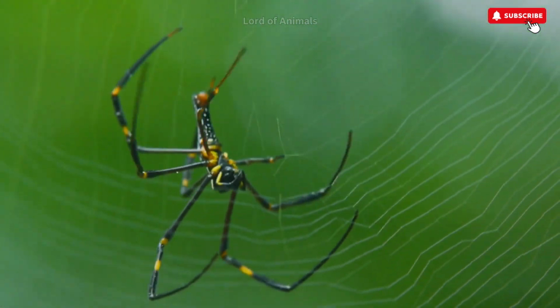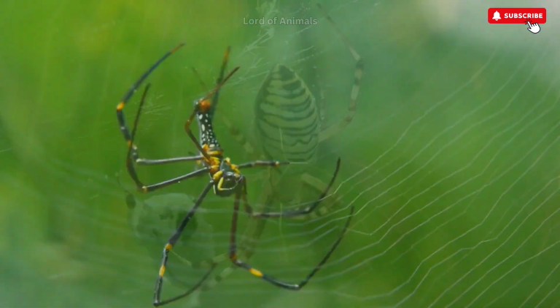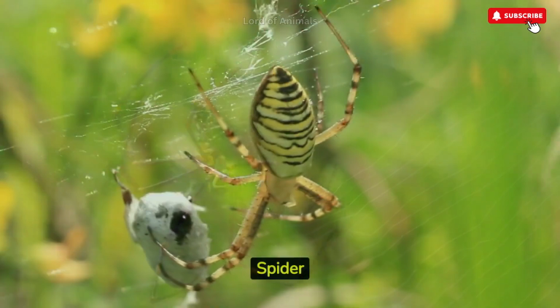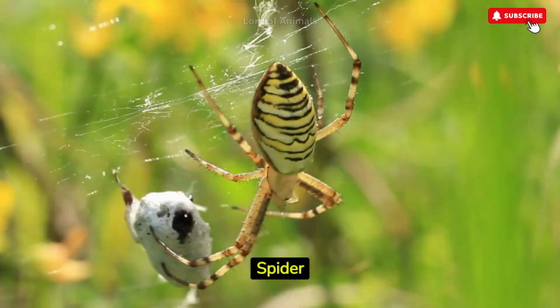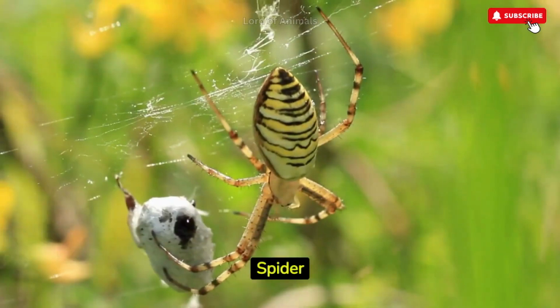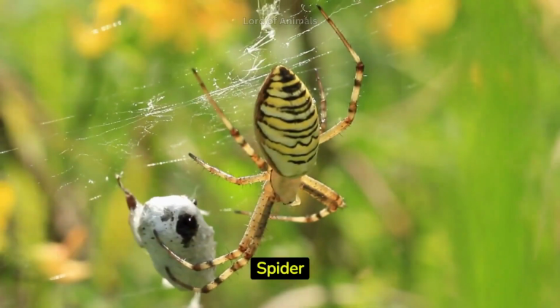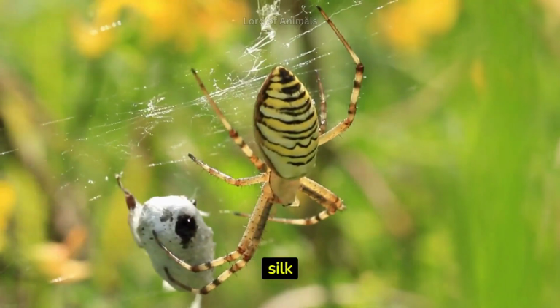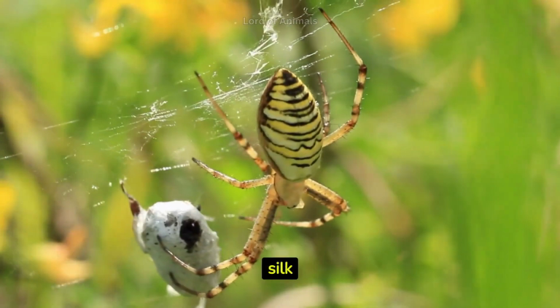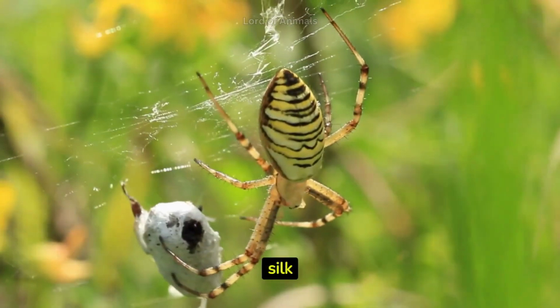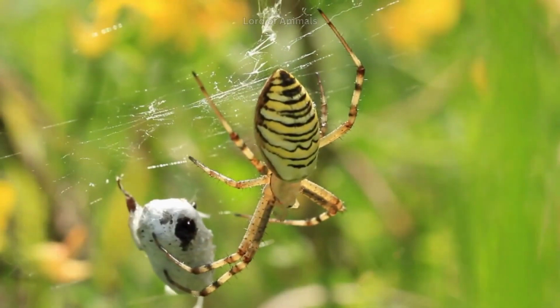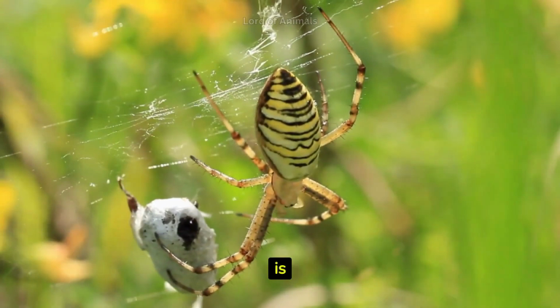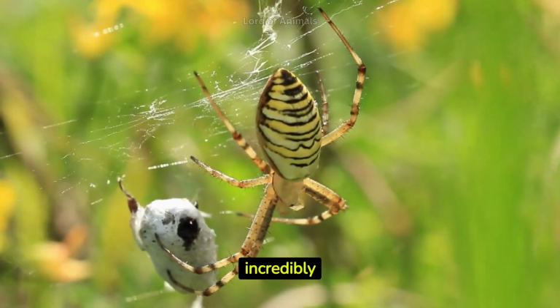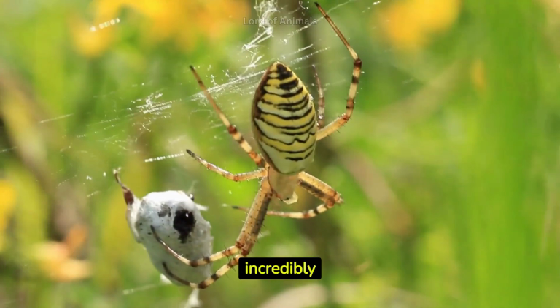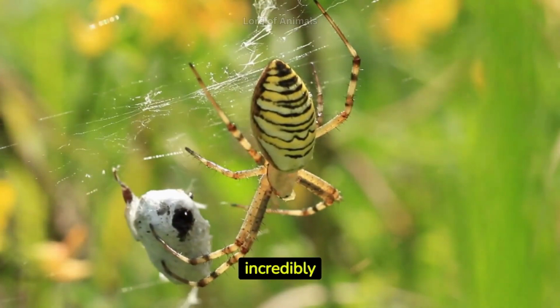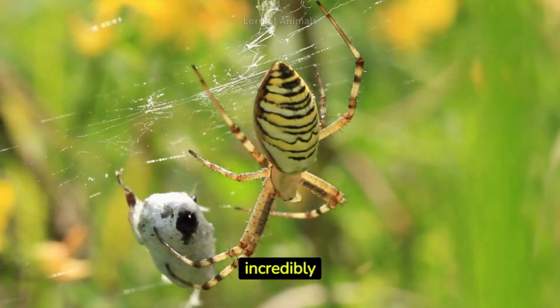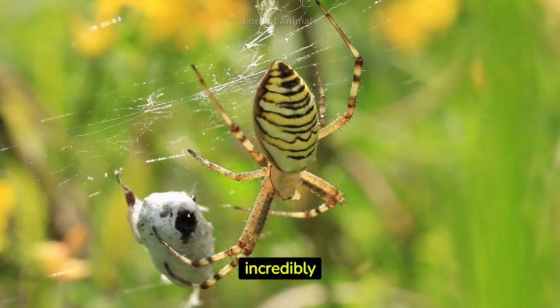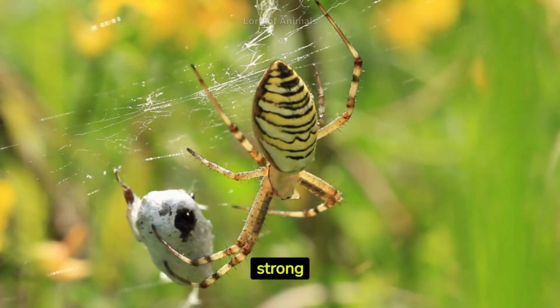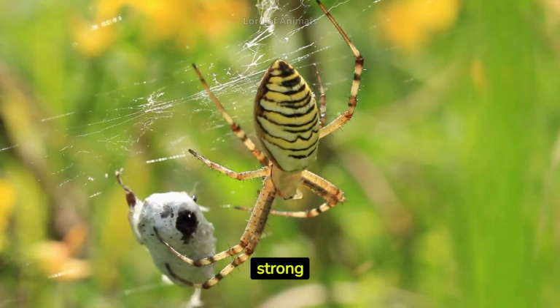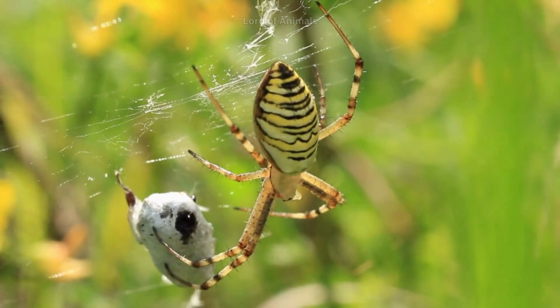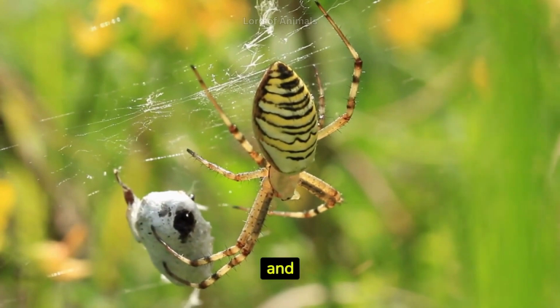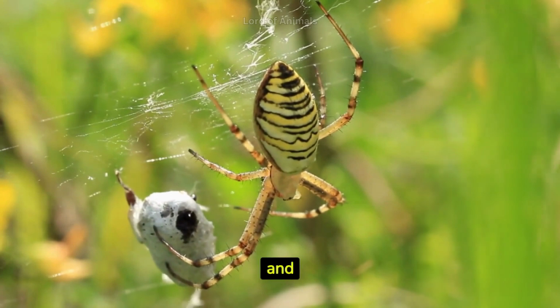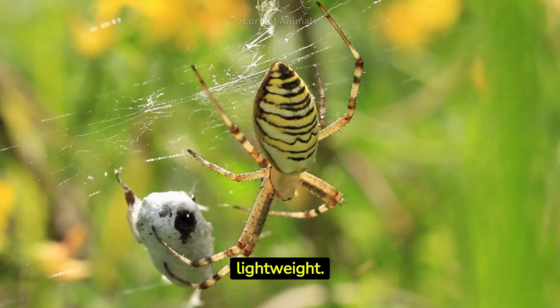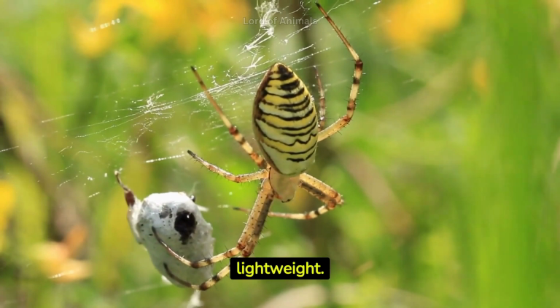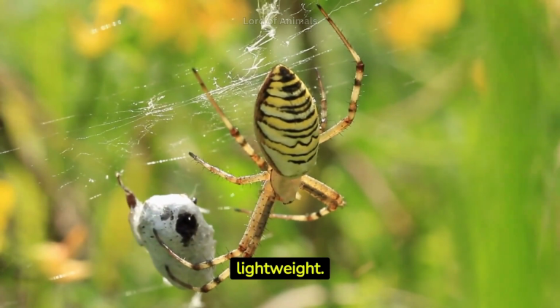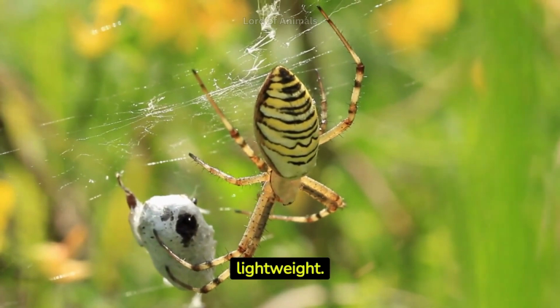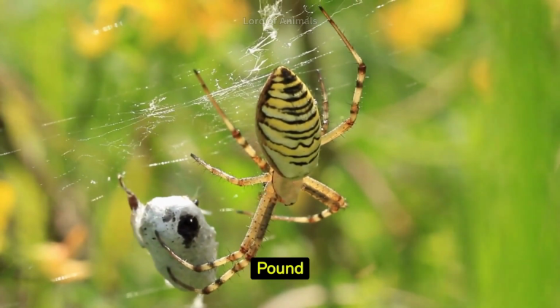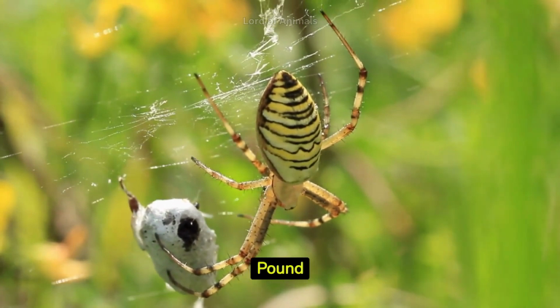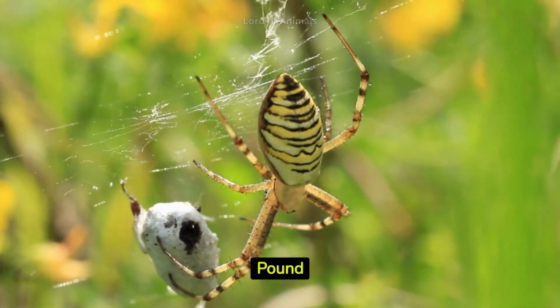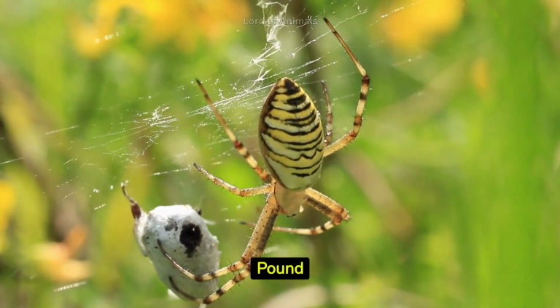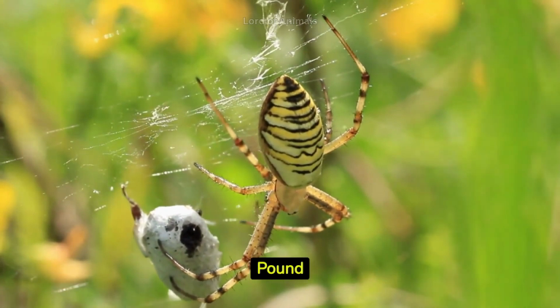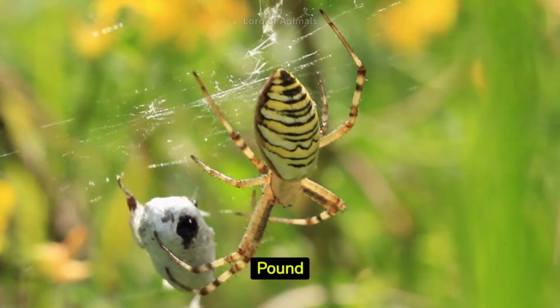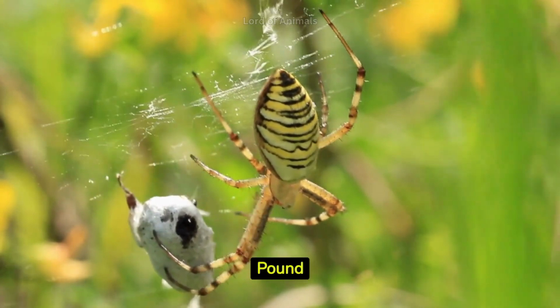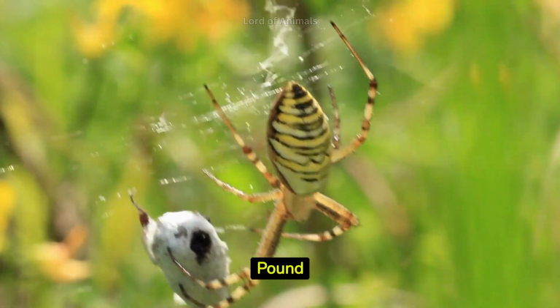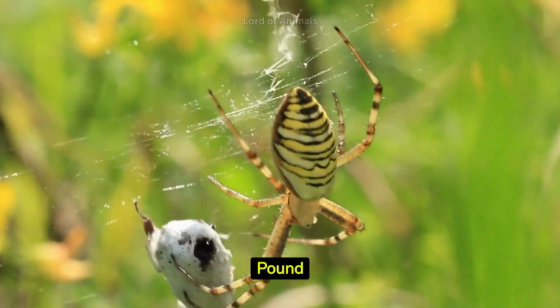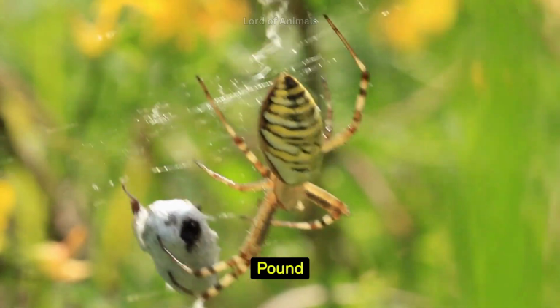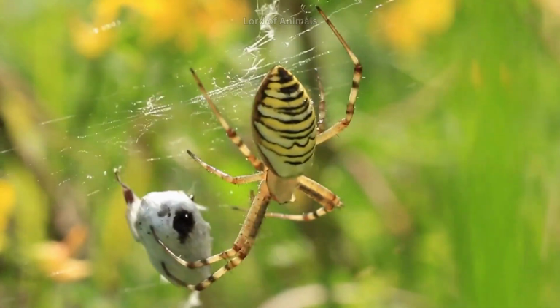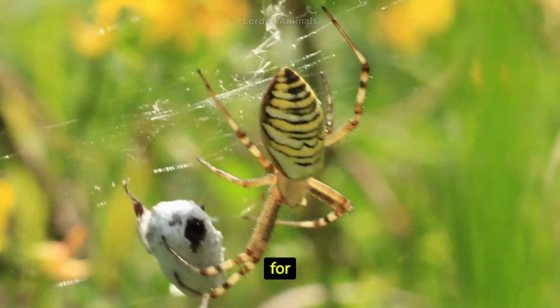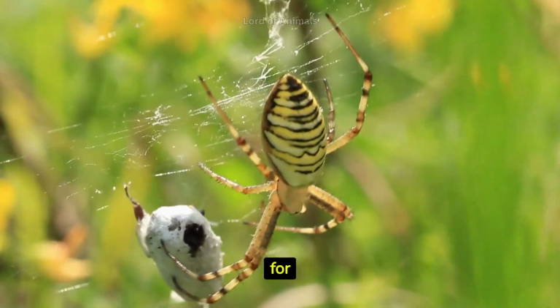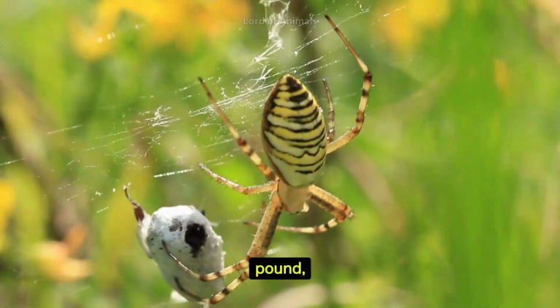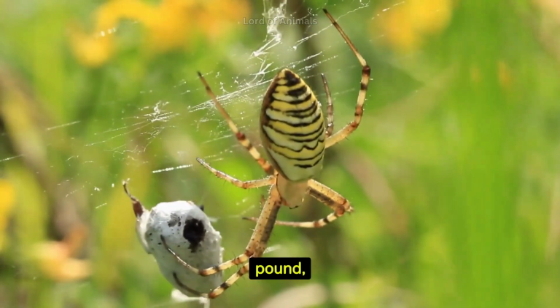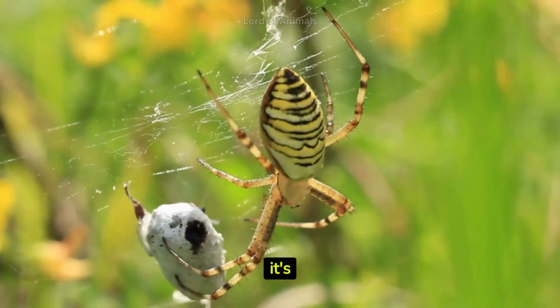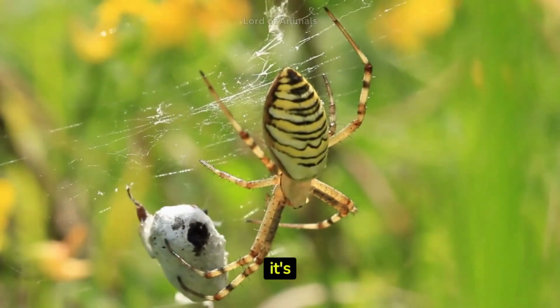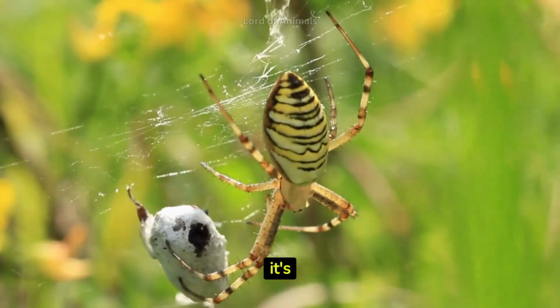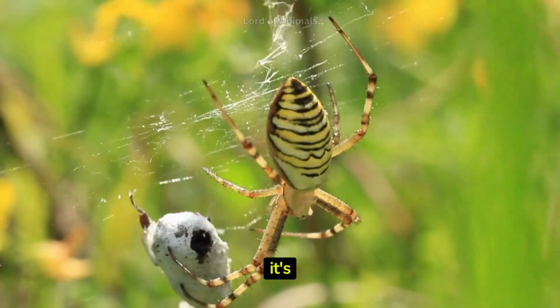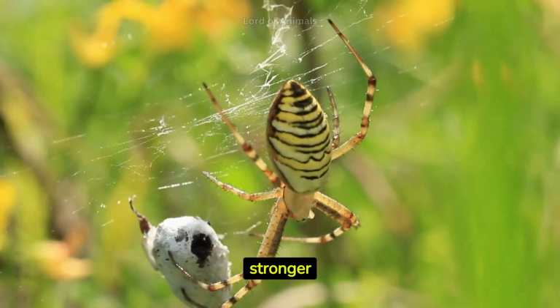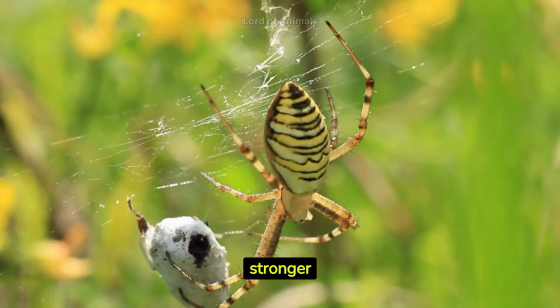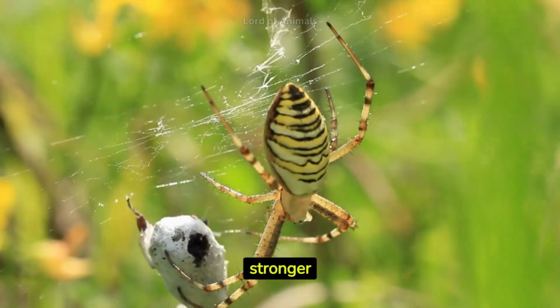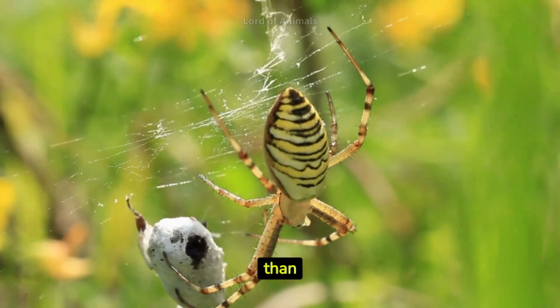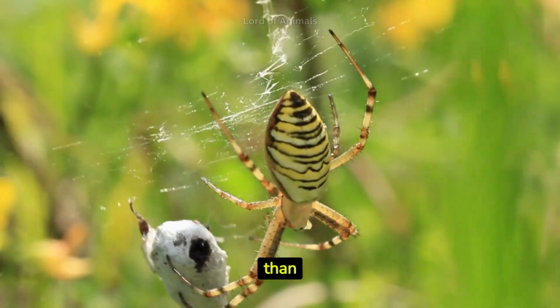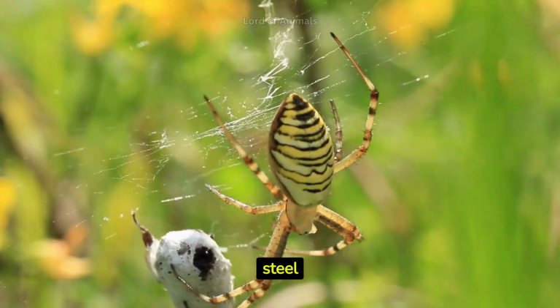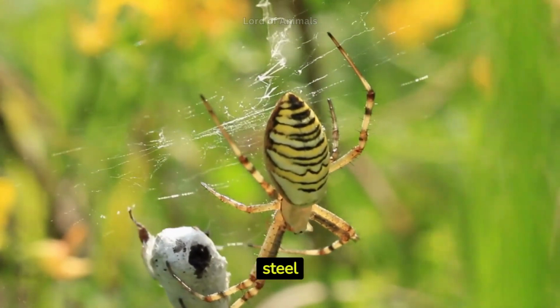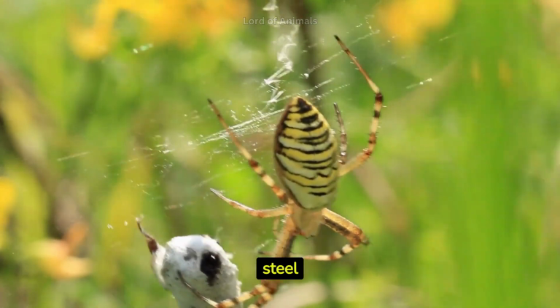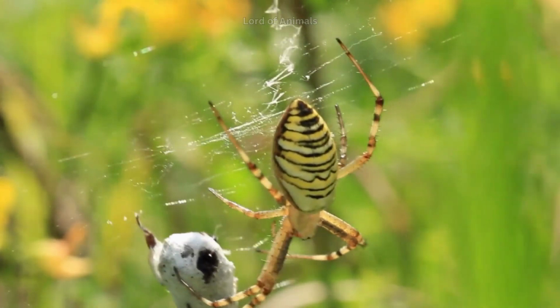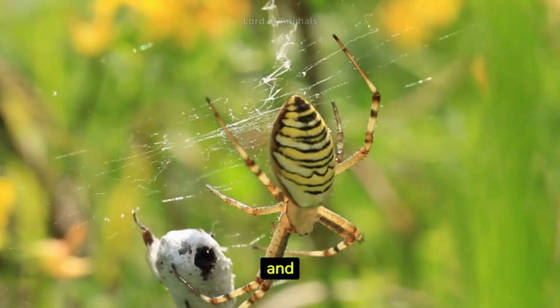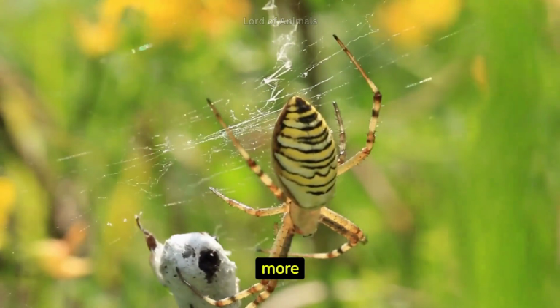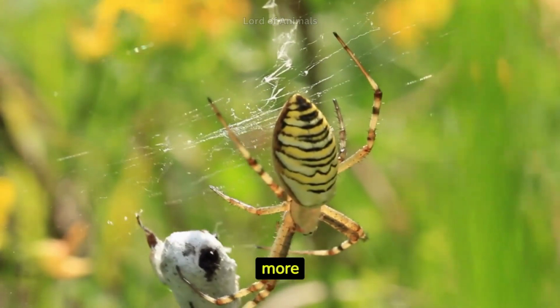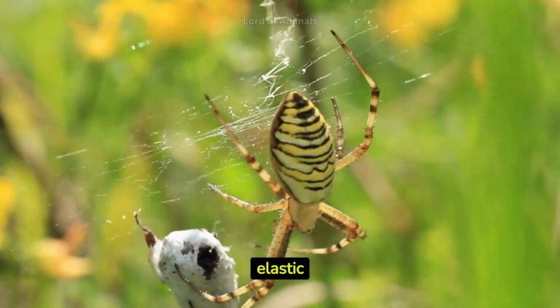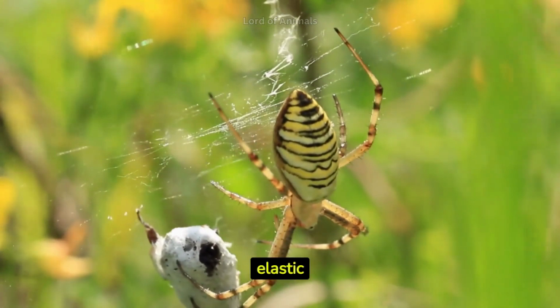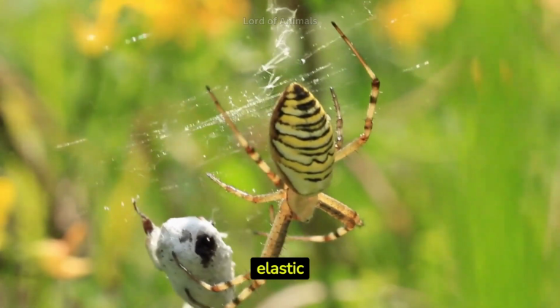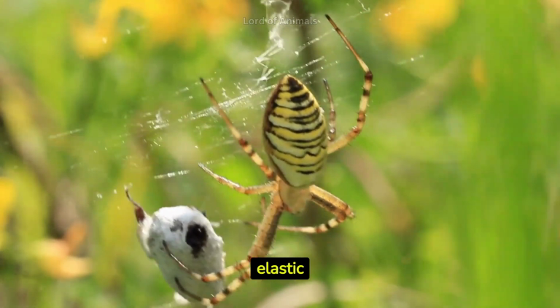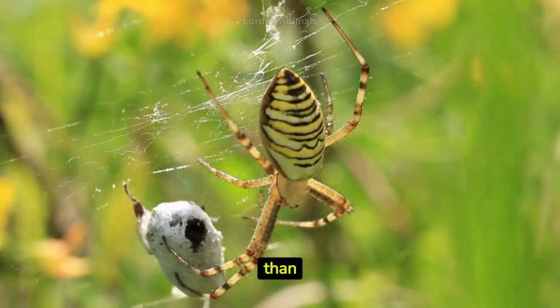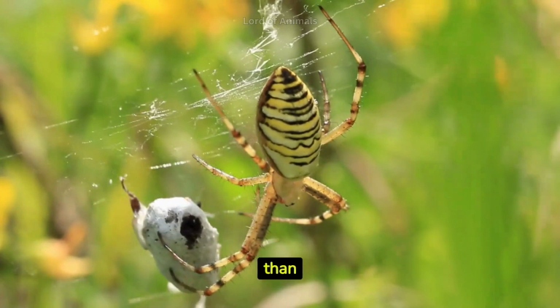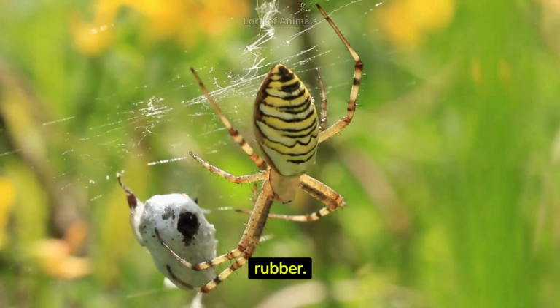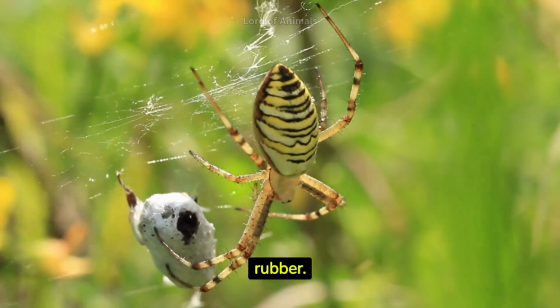Spider silk is incredibly strong and lightweight. Pound for pound, it's stronger than steel and more elastic than rubber.